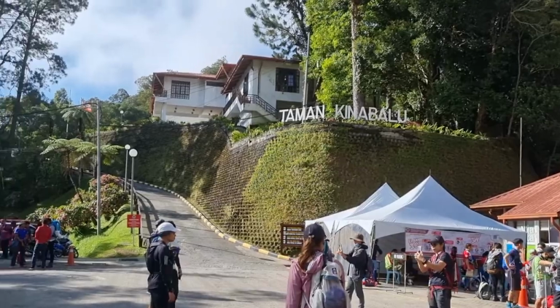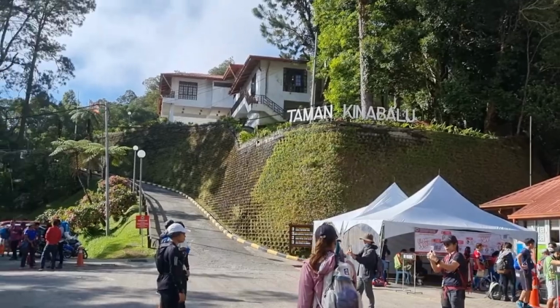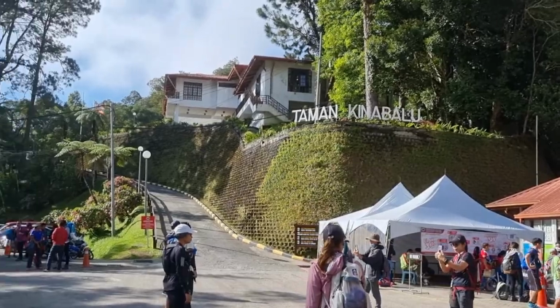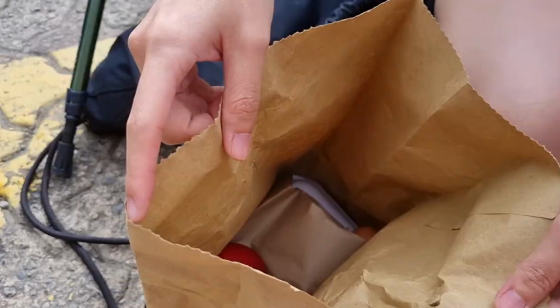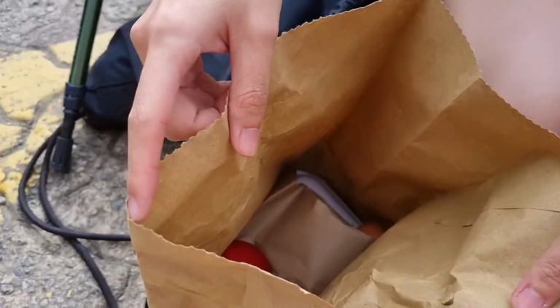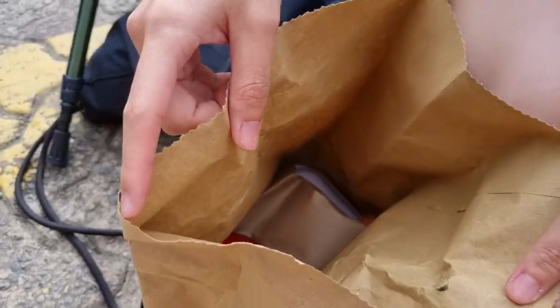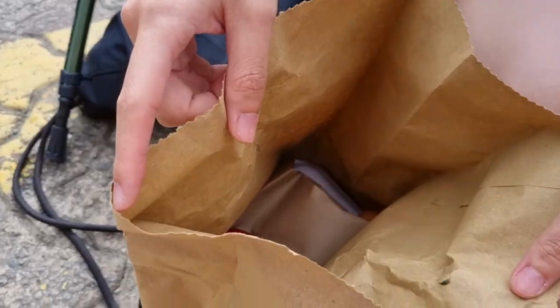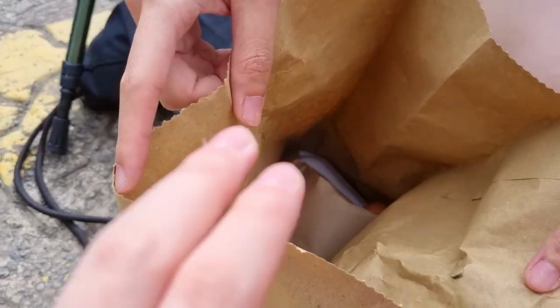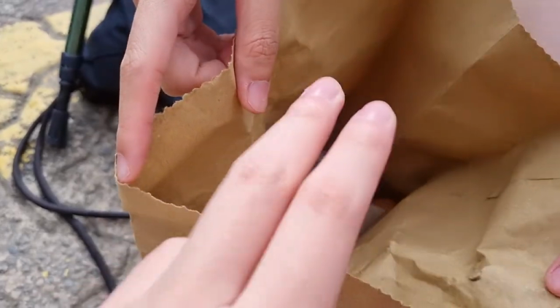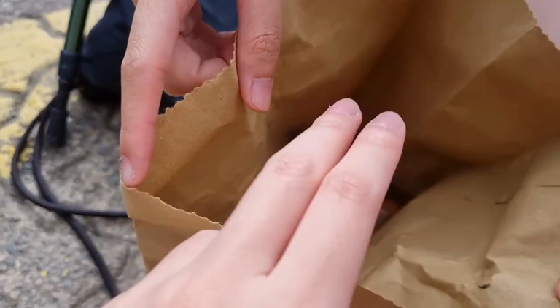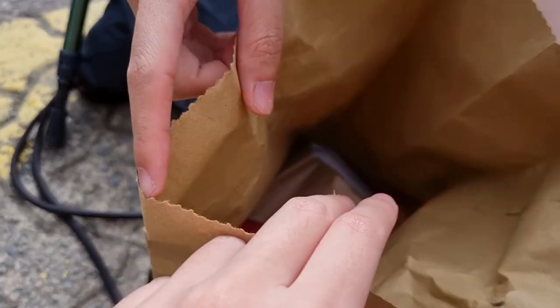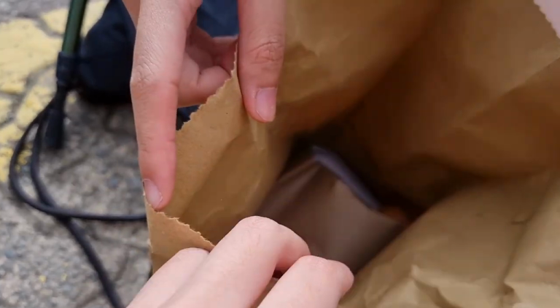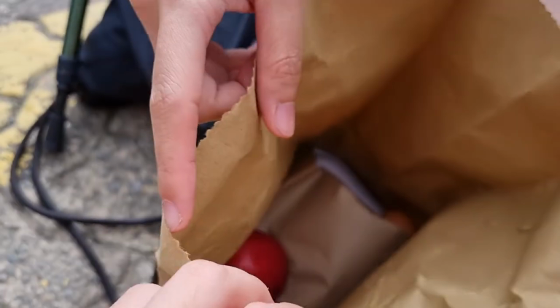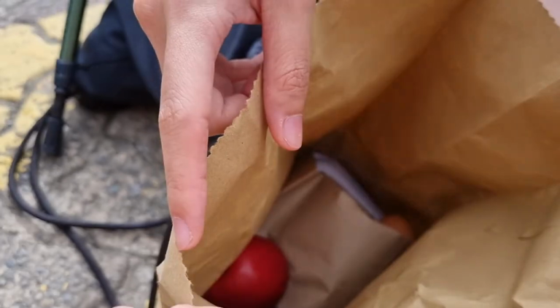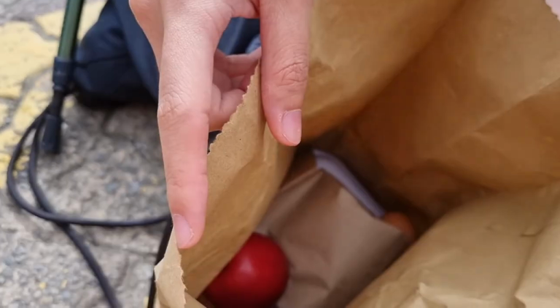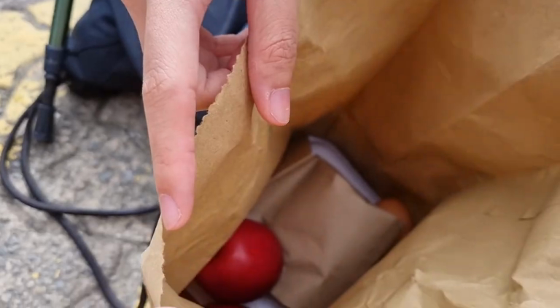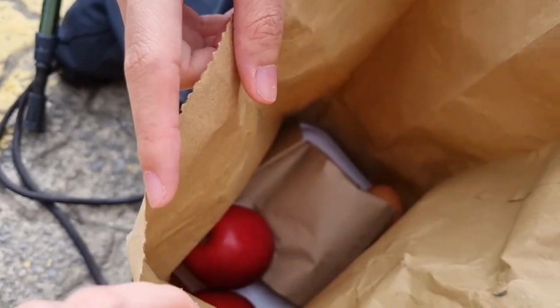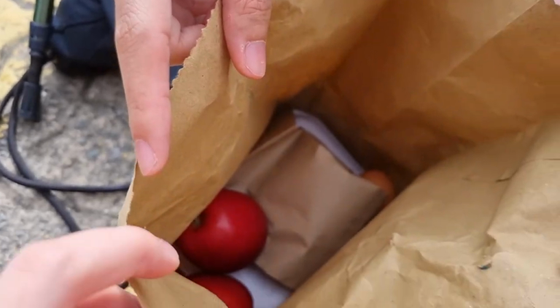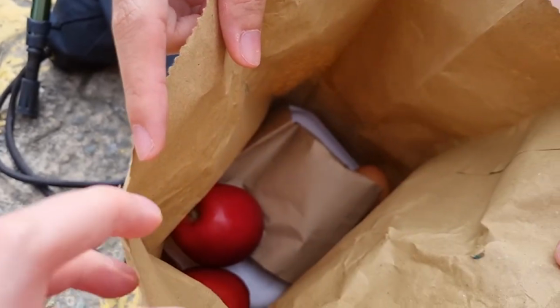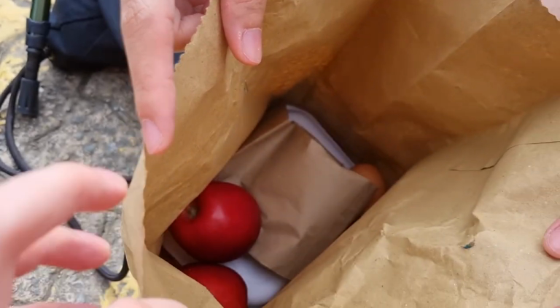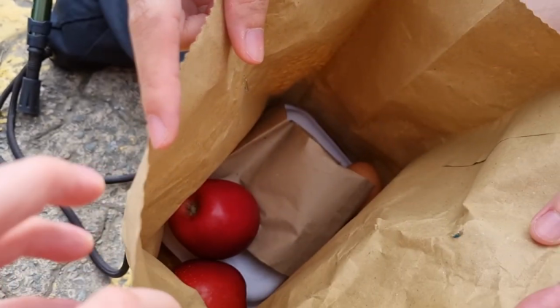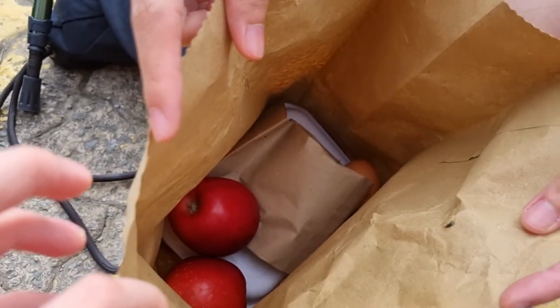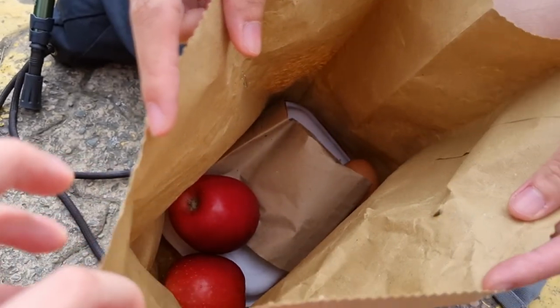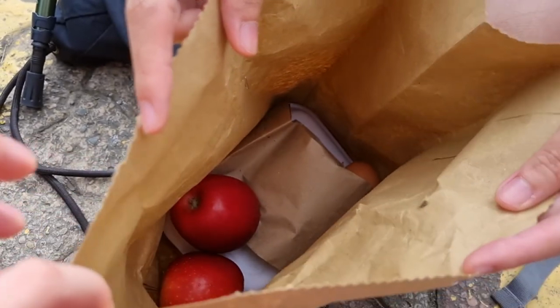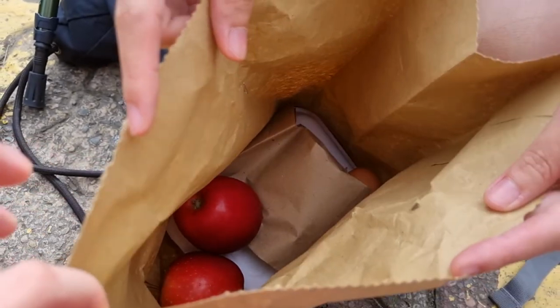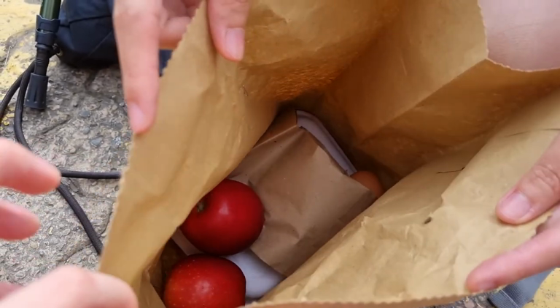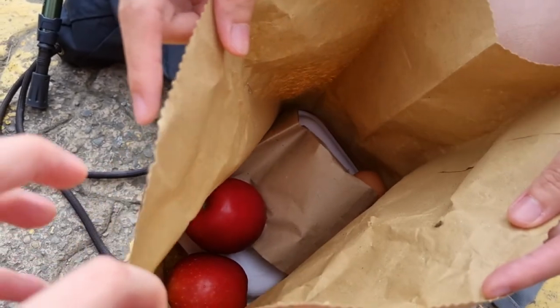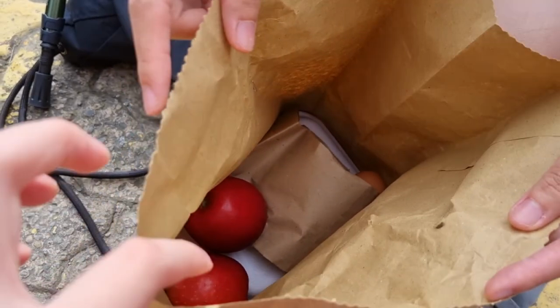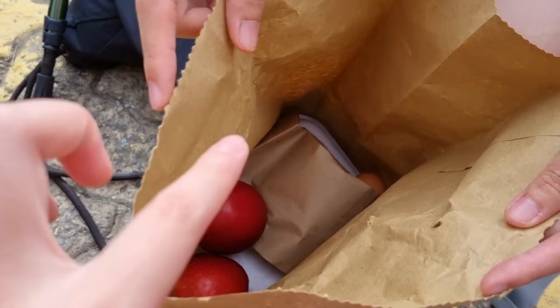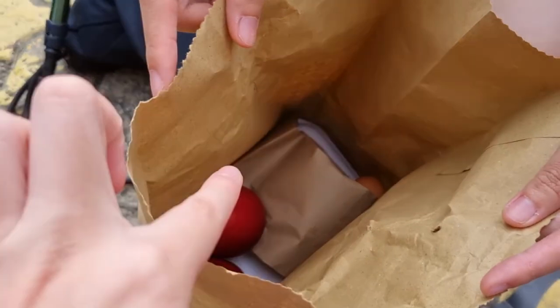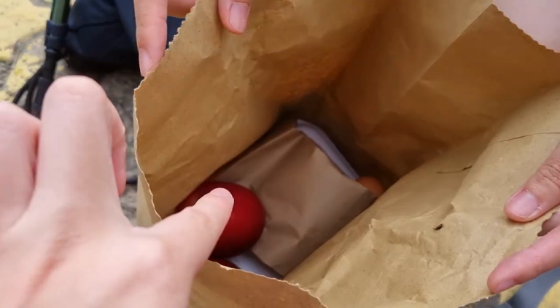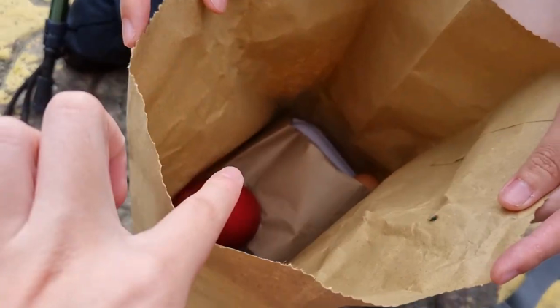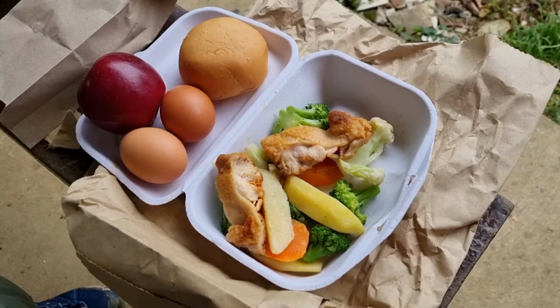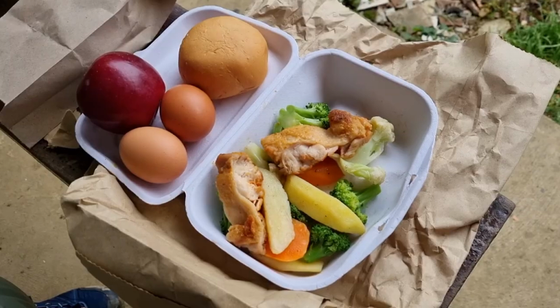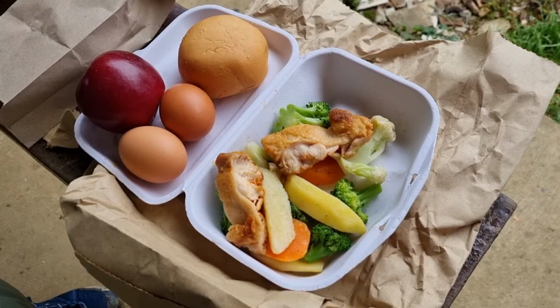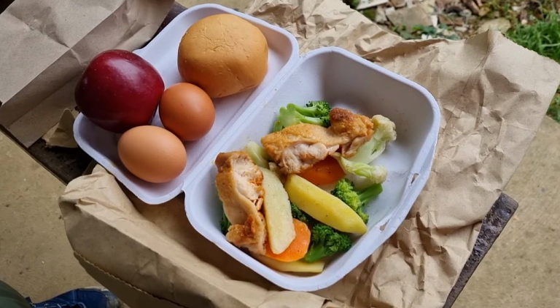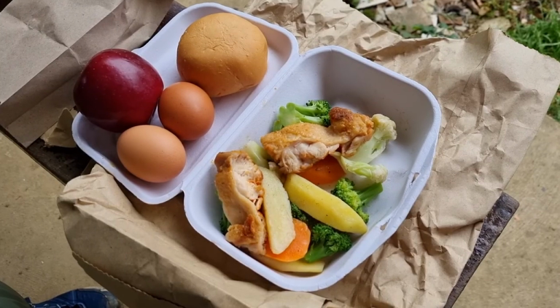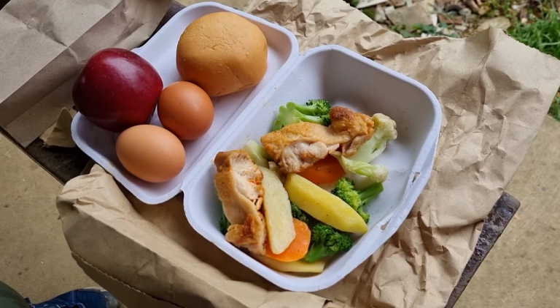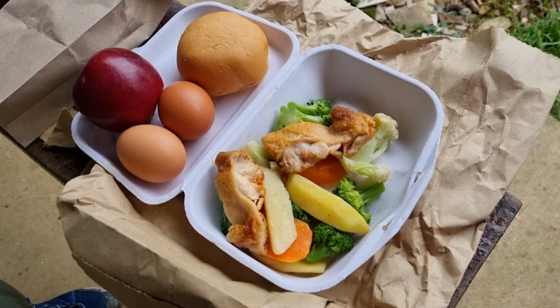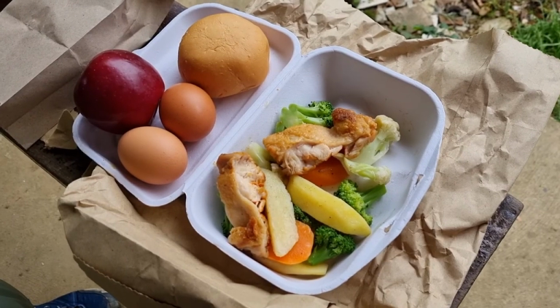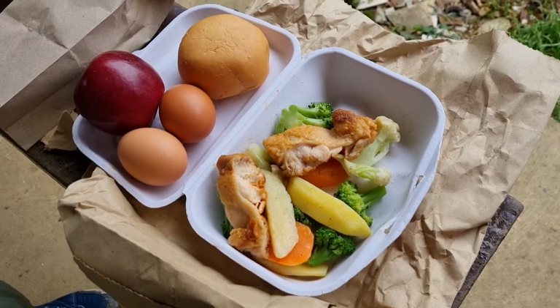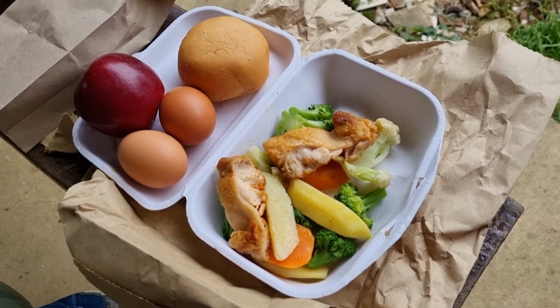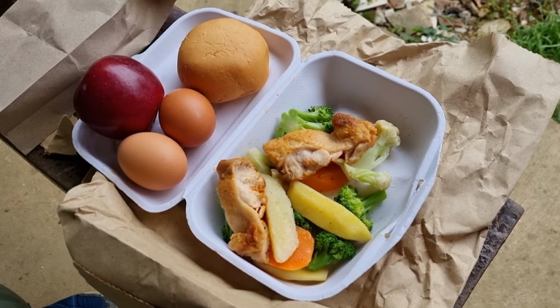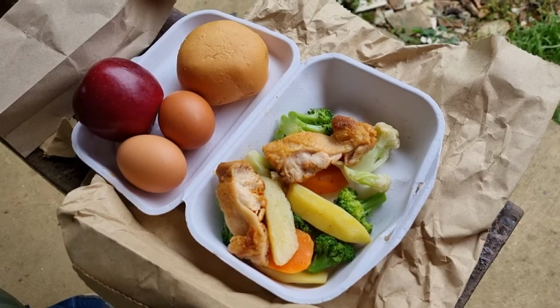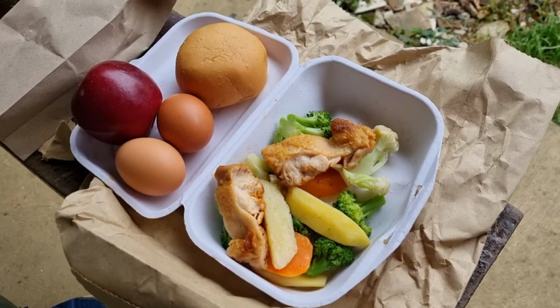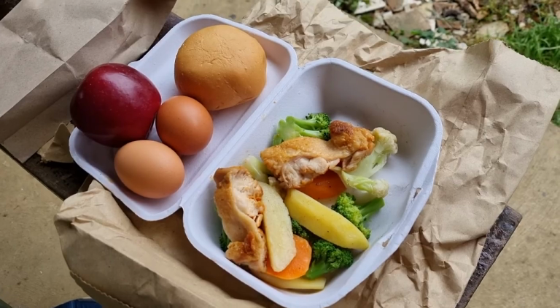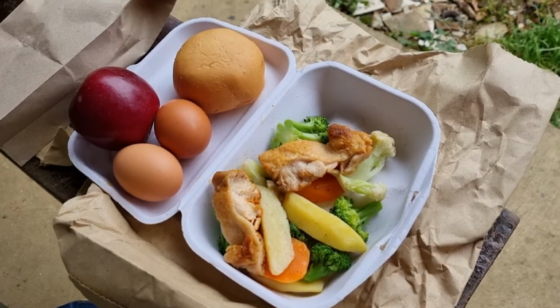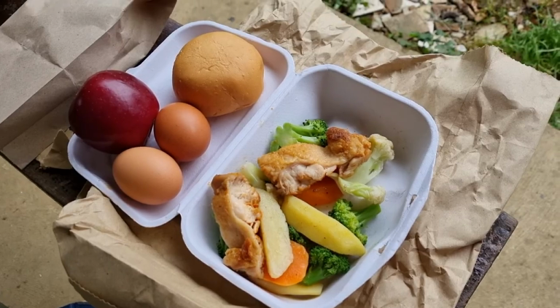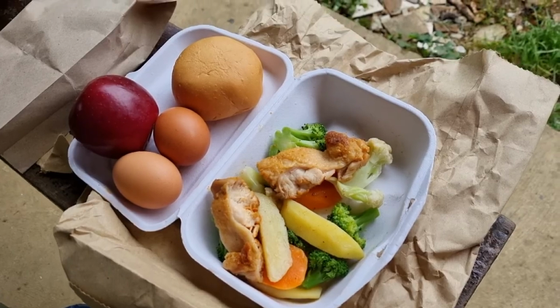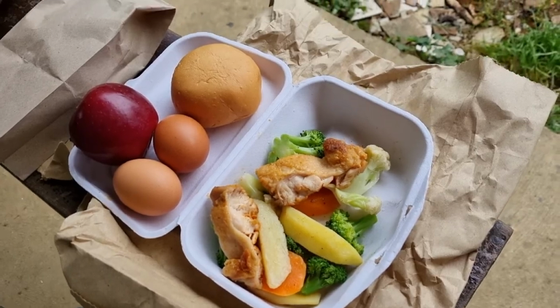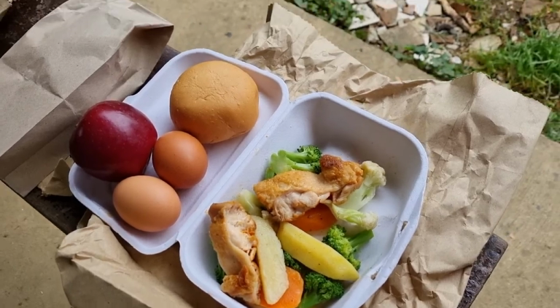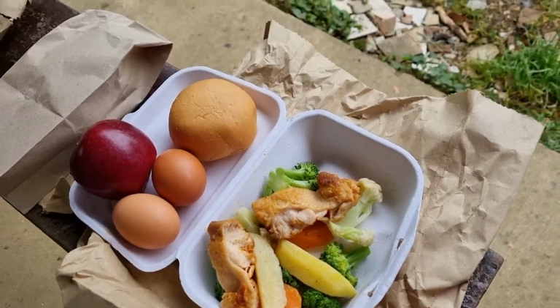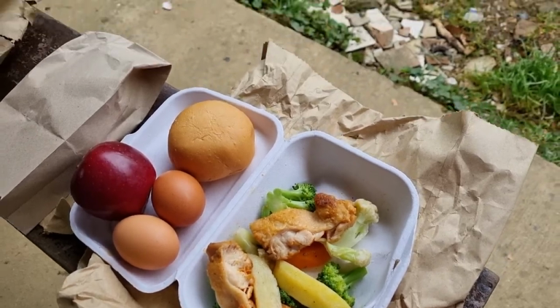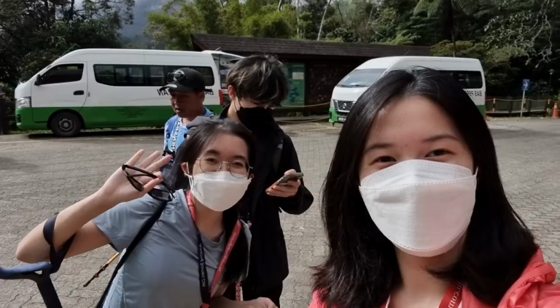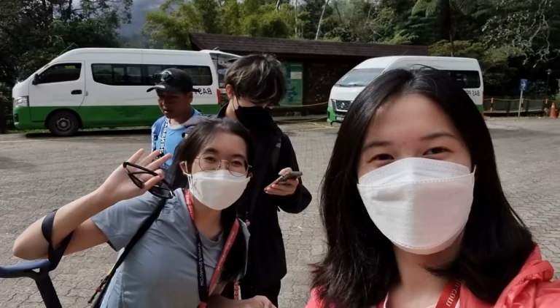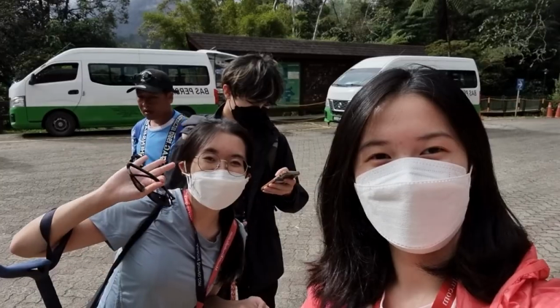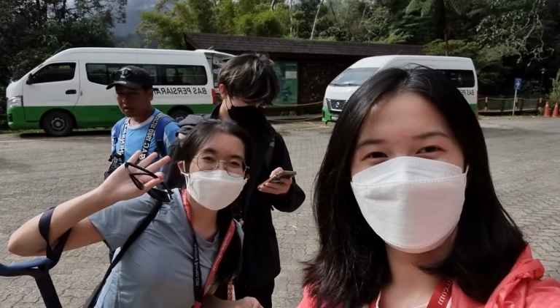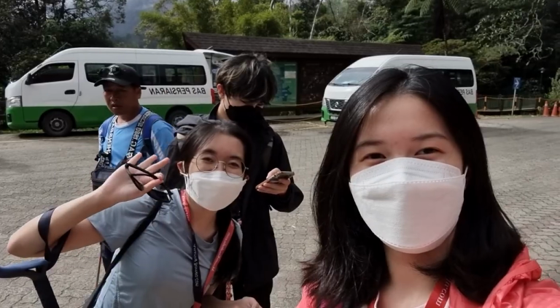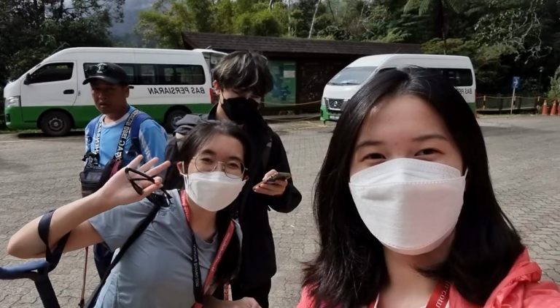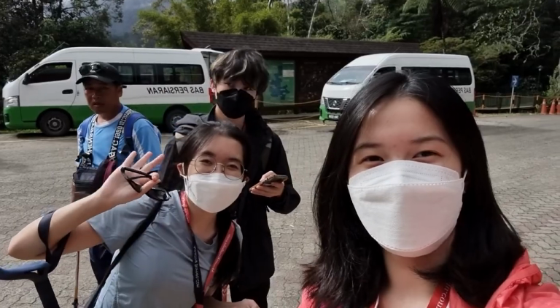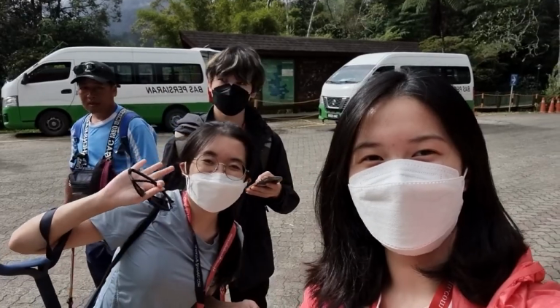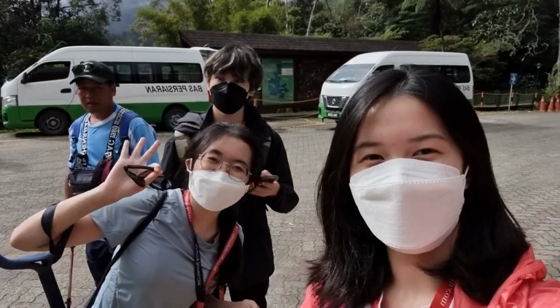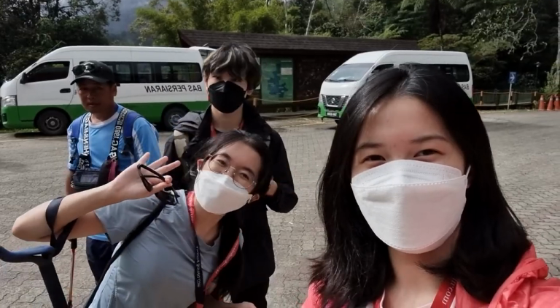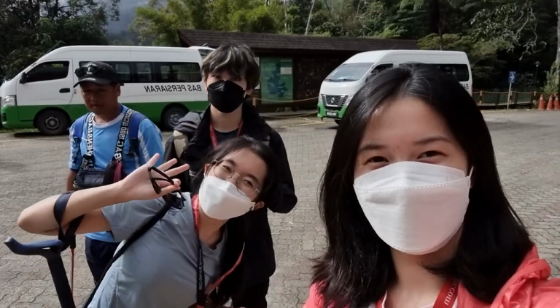We were also given our packed lunch which contains apples, eggs, bread, some chicken and veggies. We're ready for our climb!